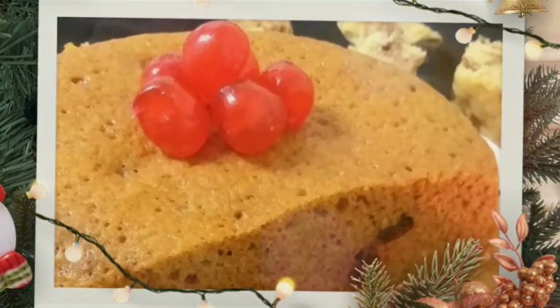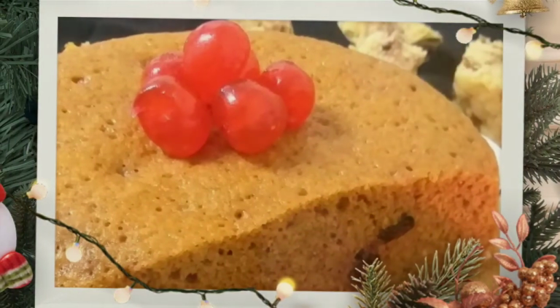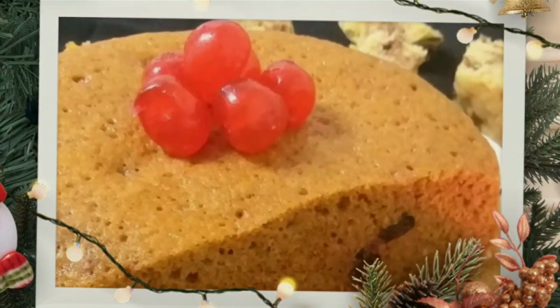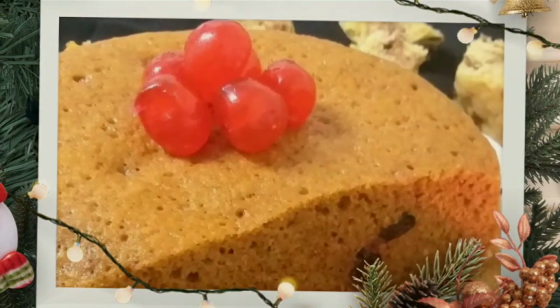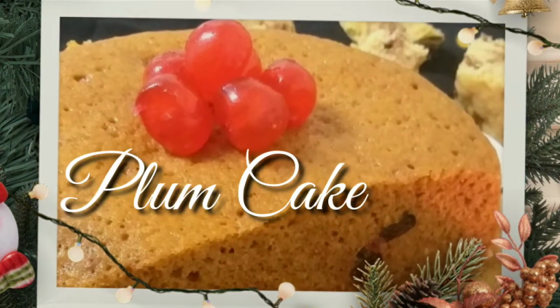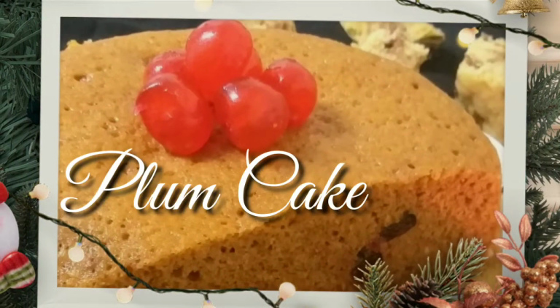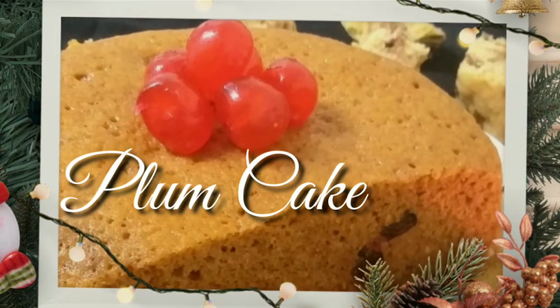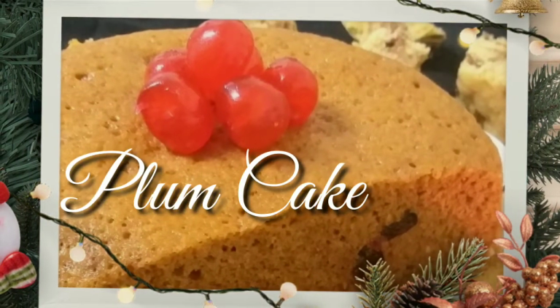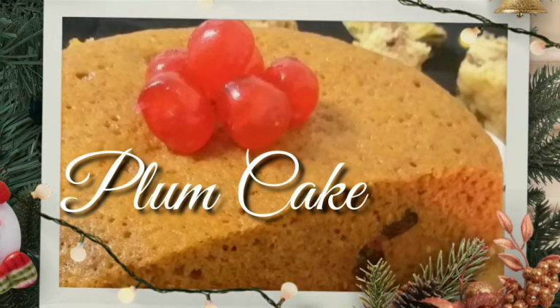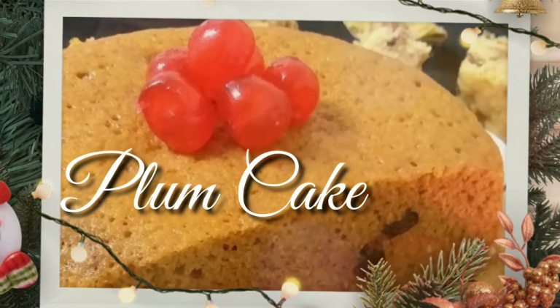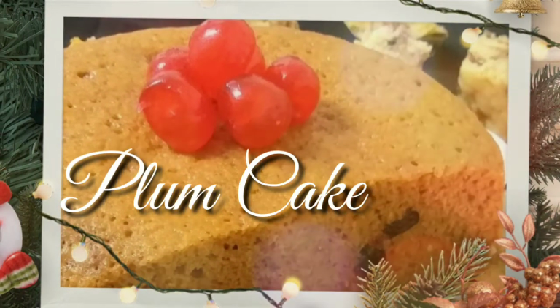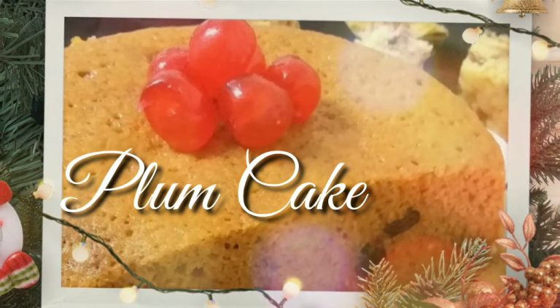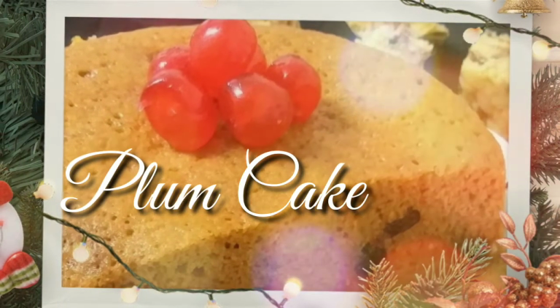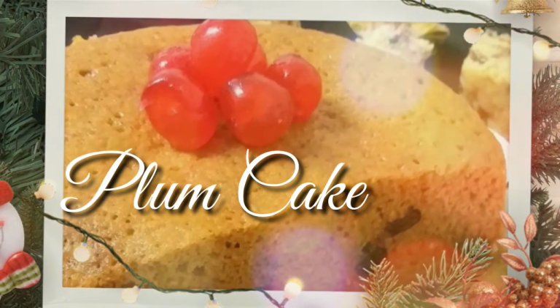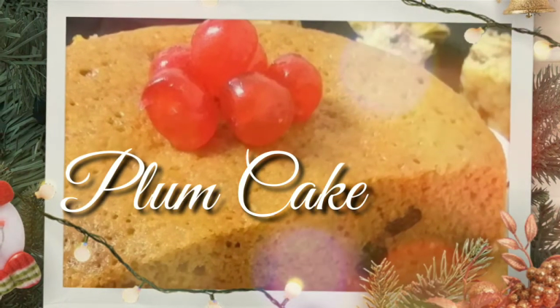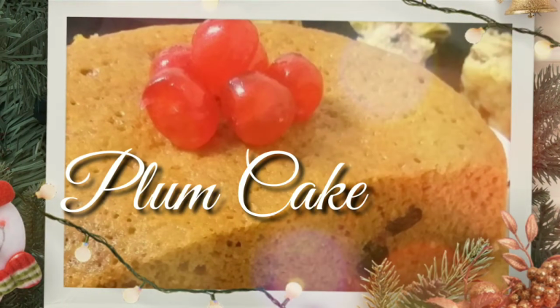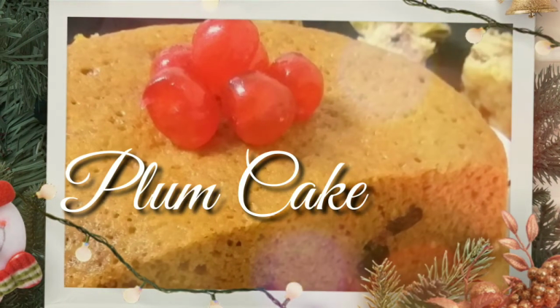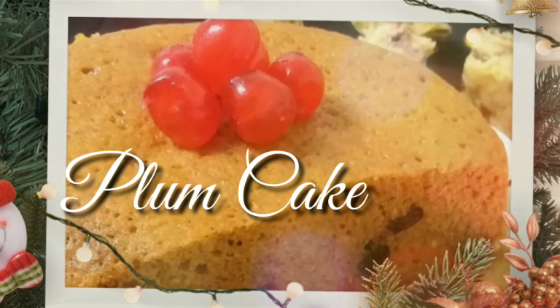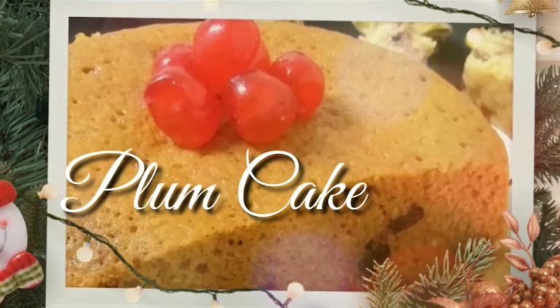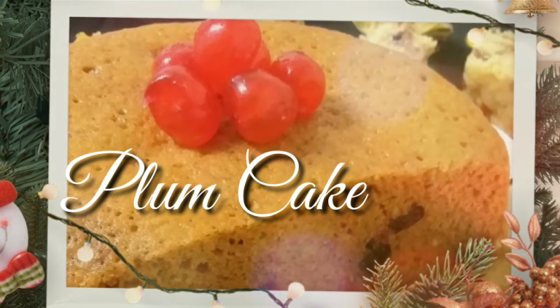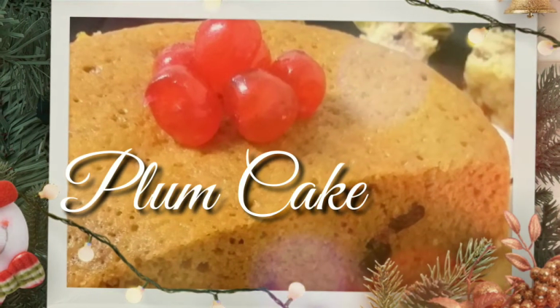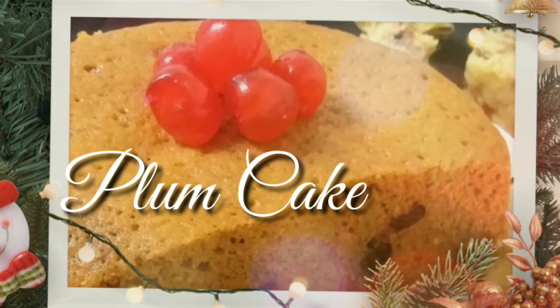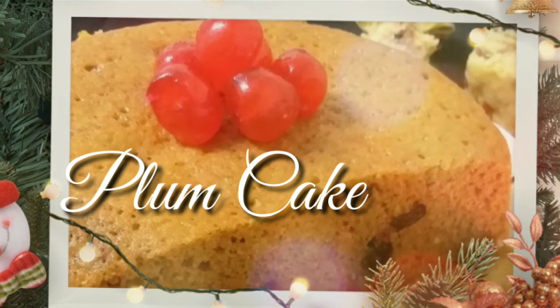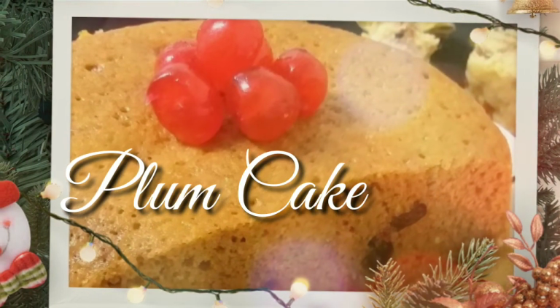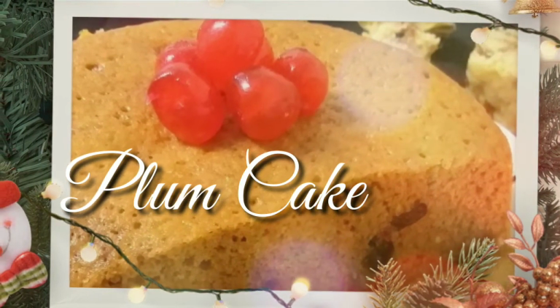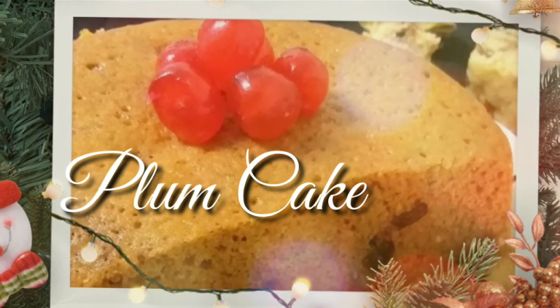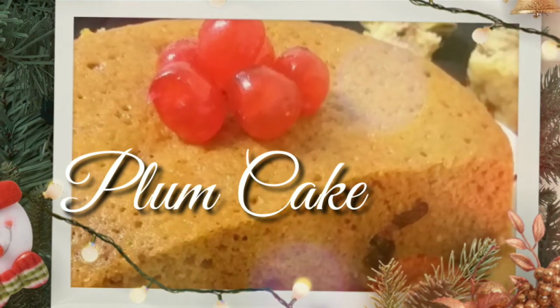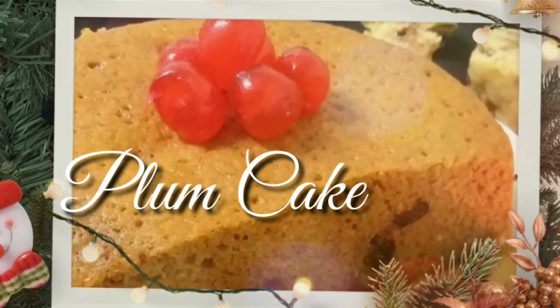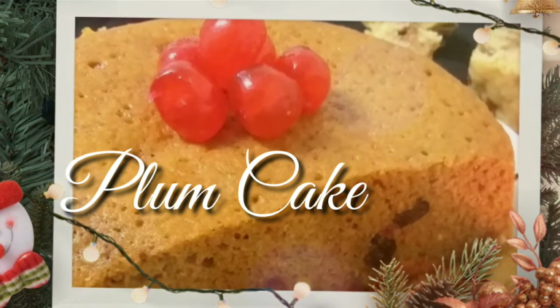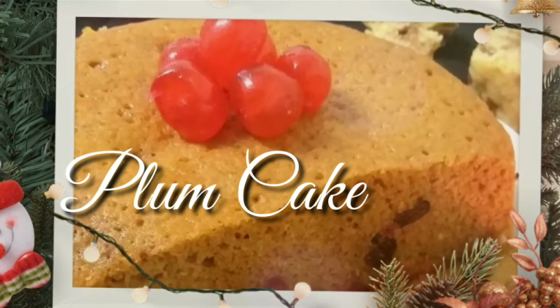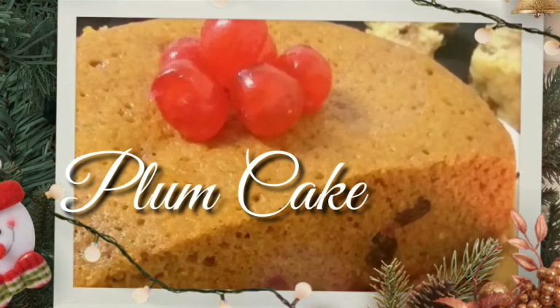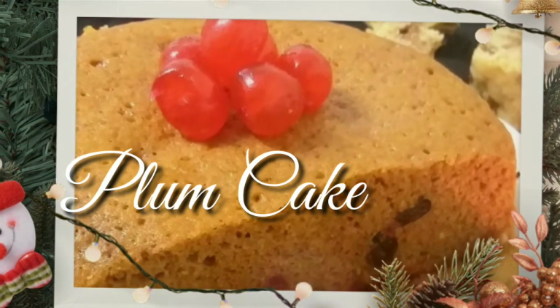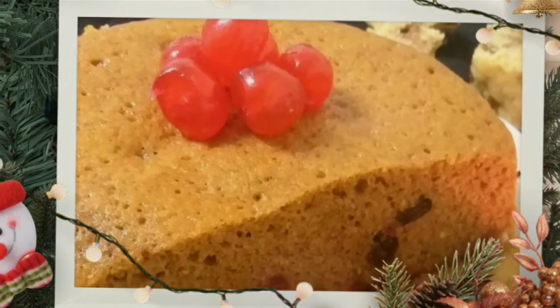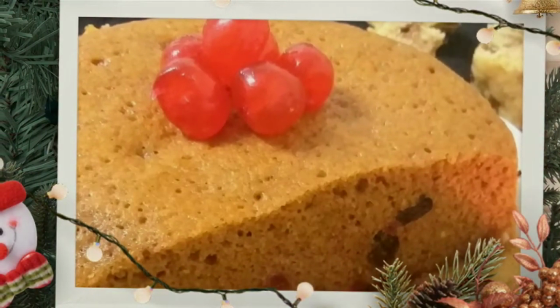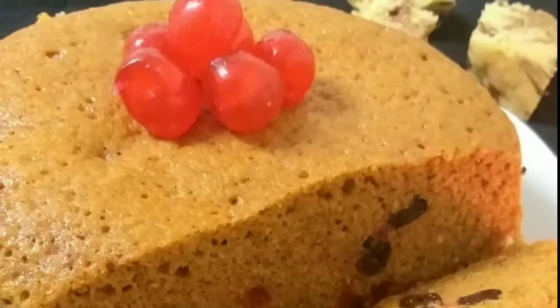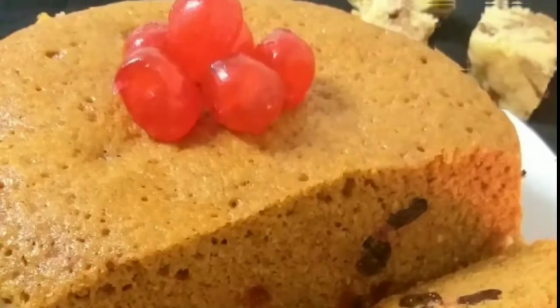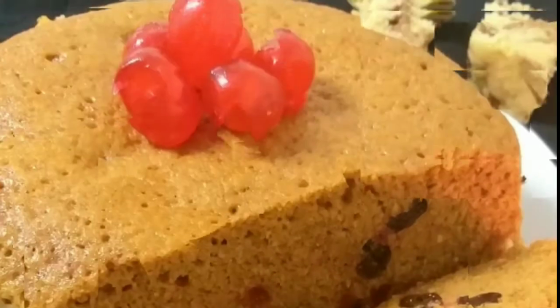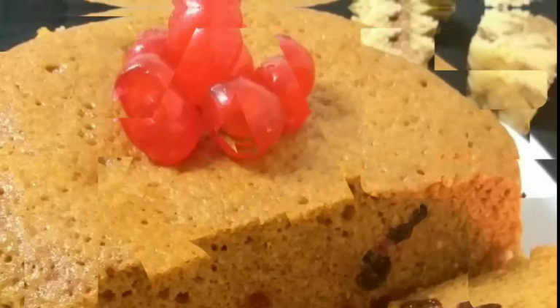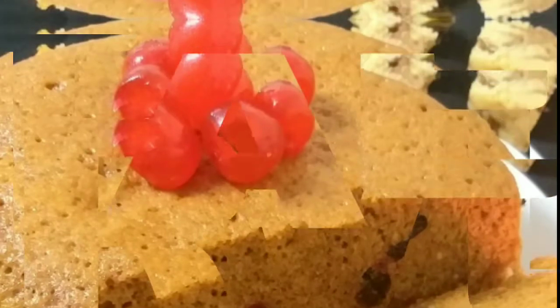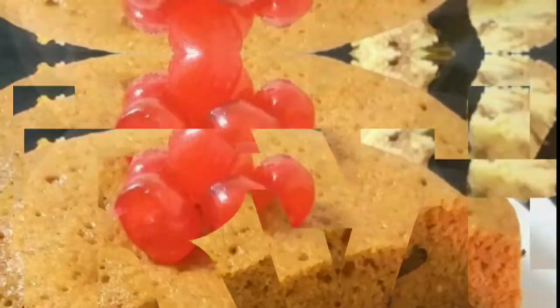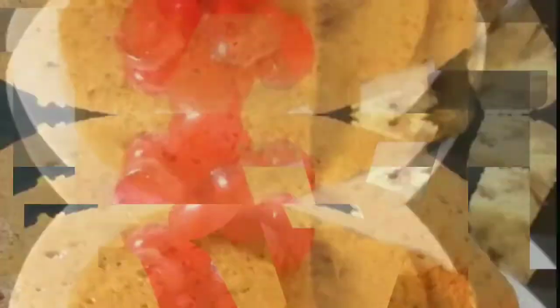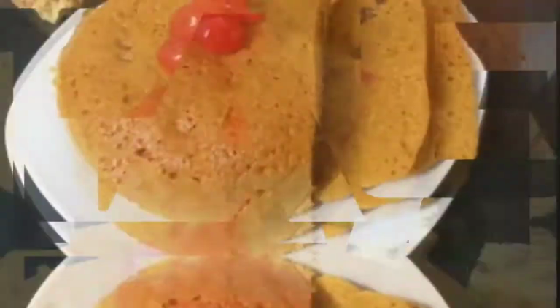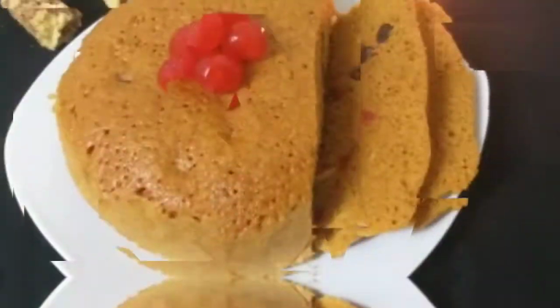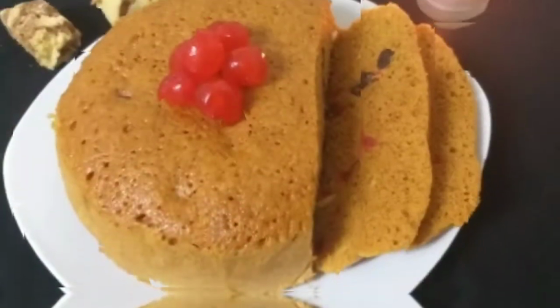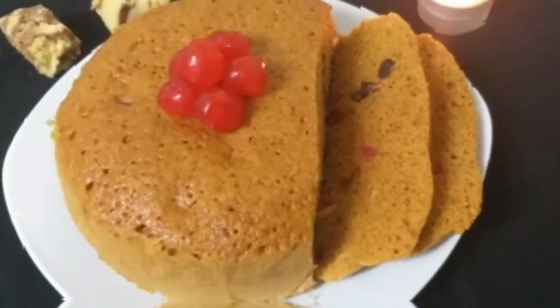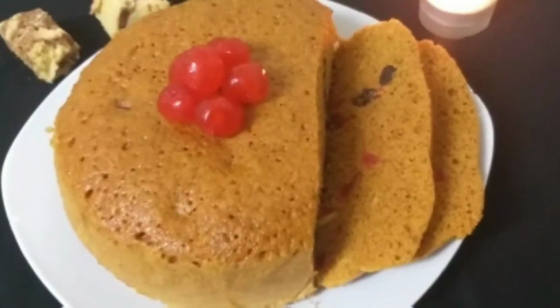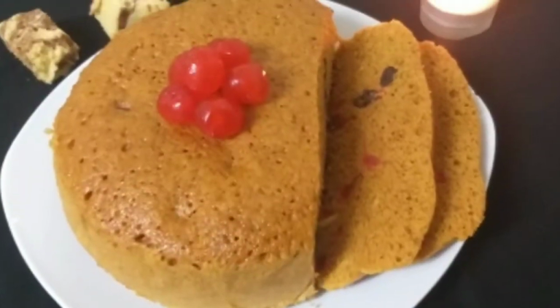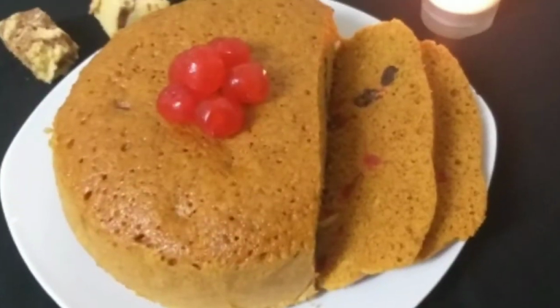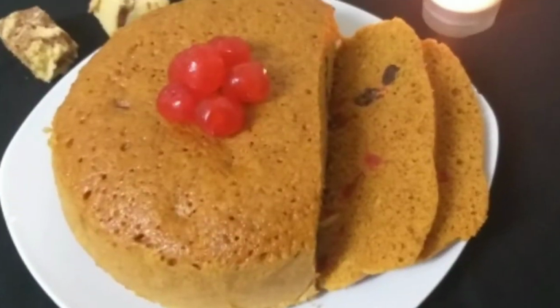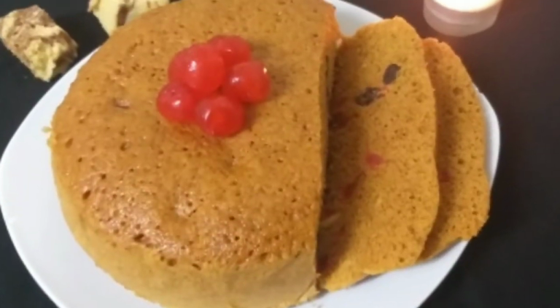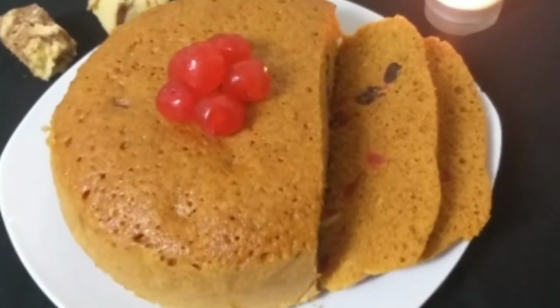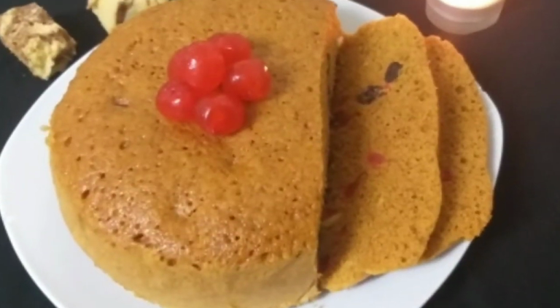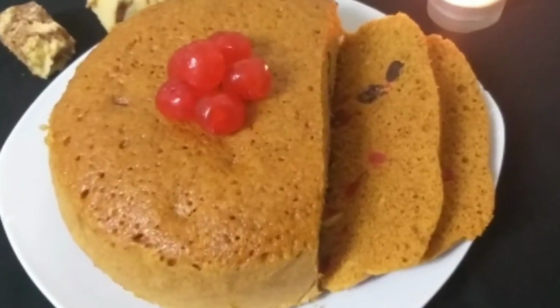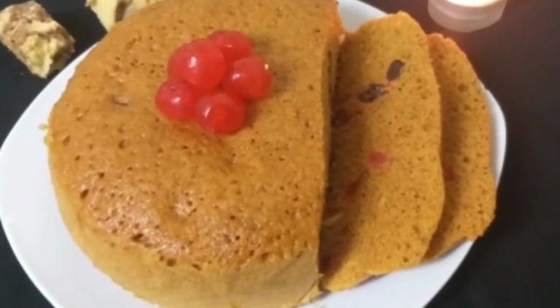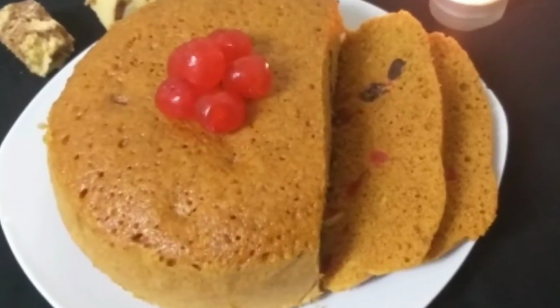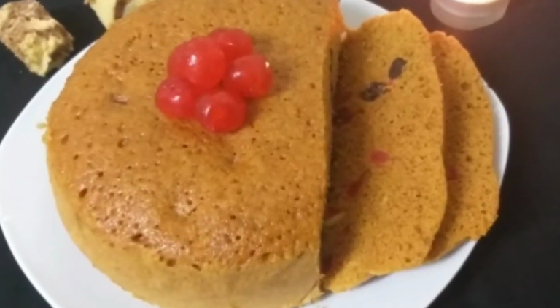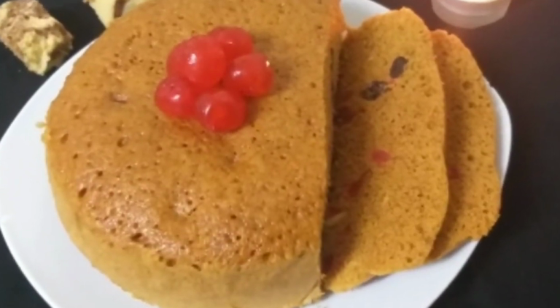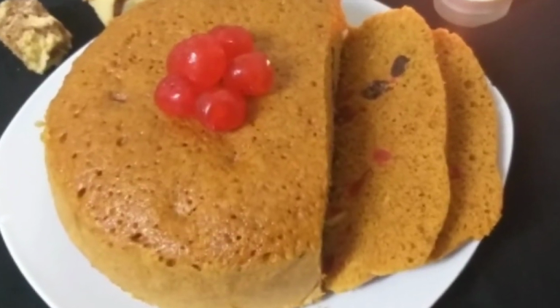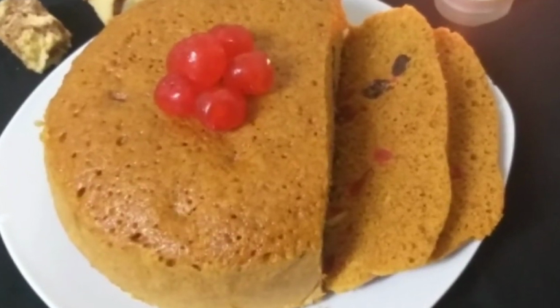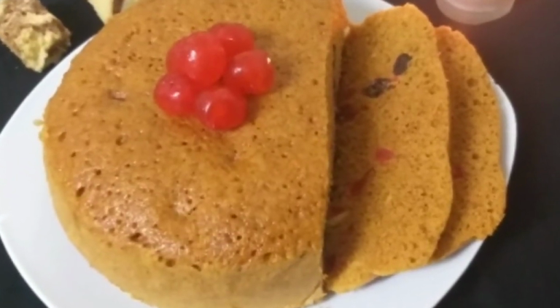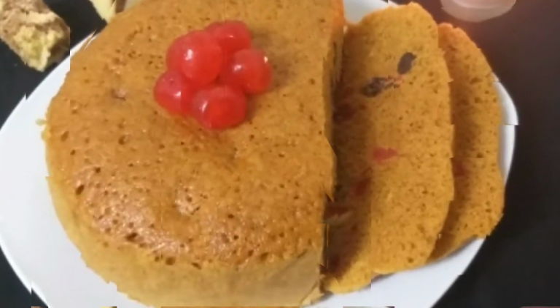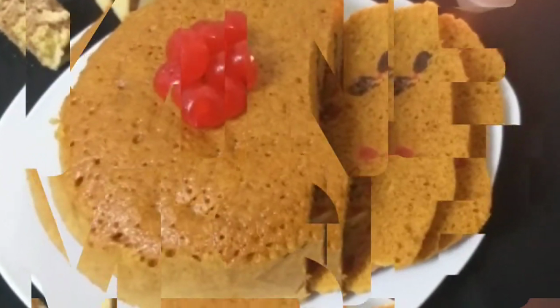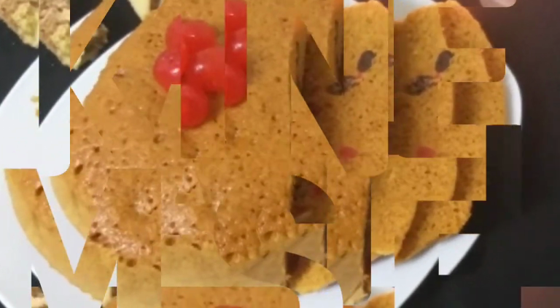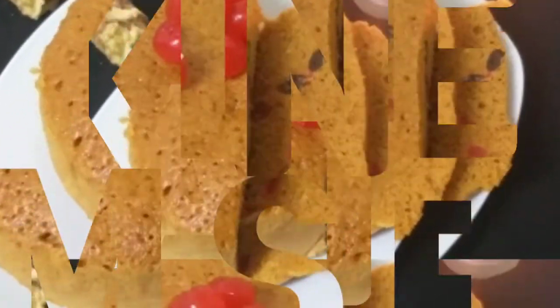Hi everyone, welcome back to another video. Today we are going to use a nice plum cake recipe. This is an alcoholic plum cake.